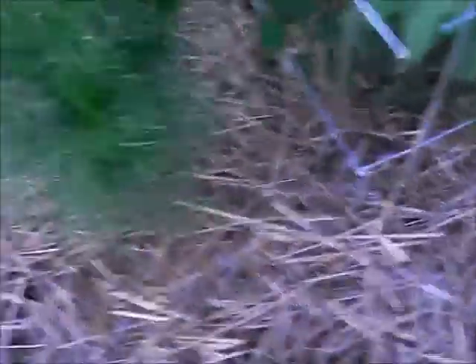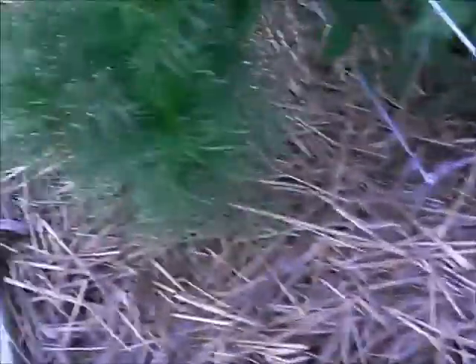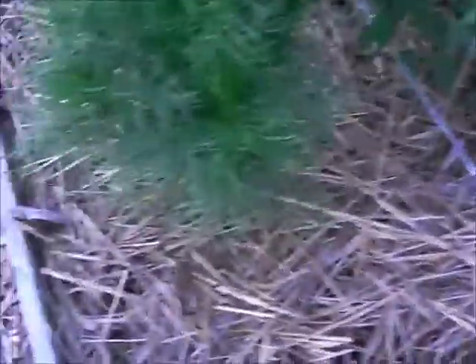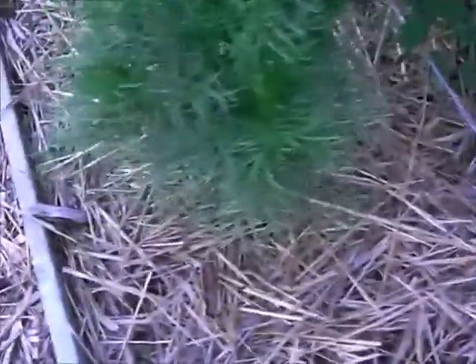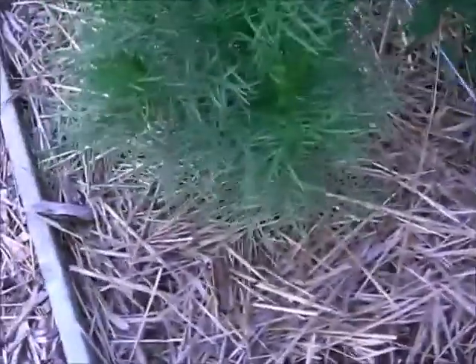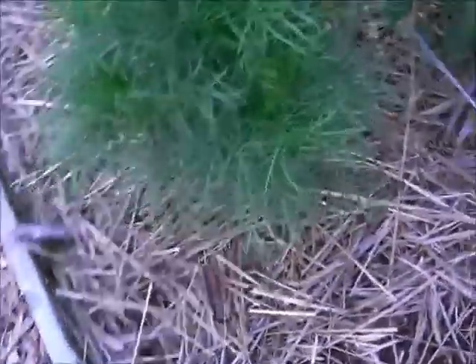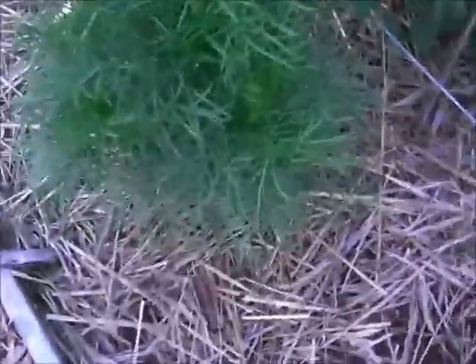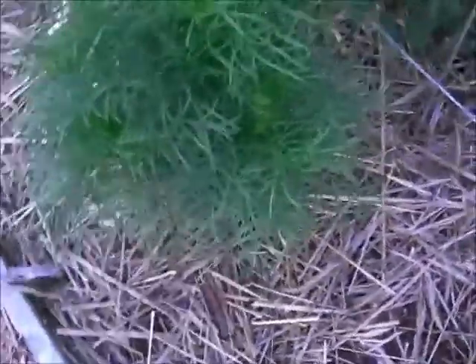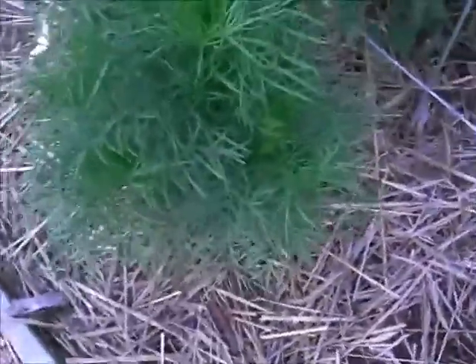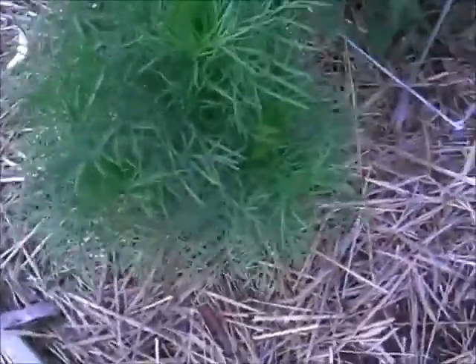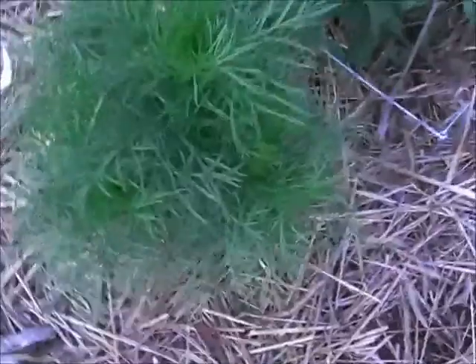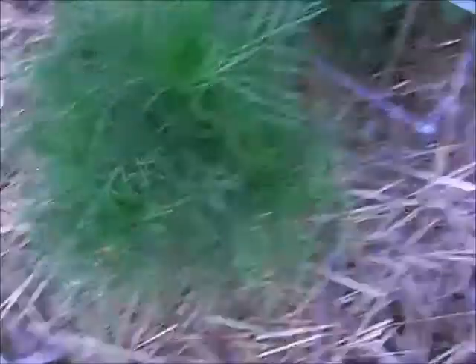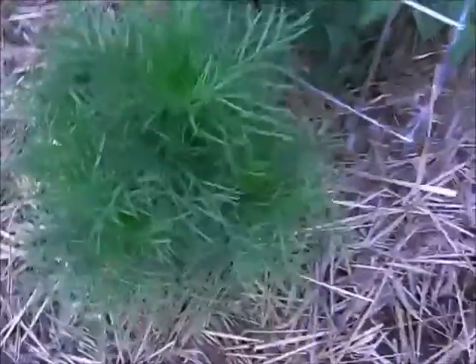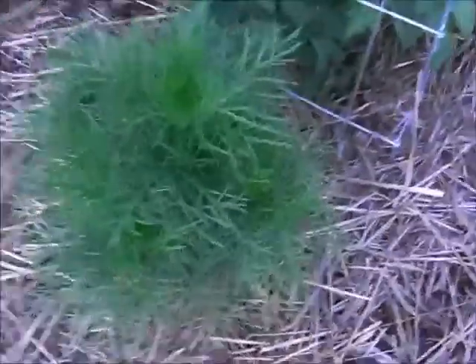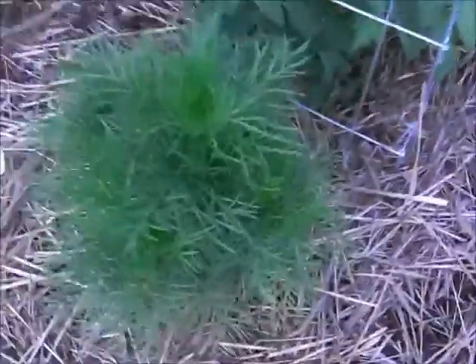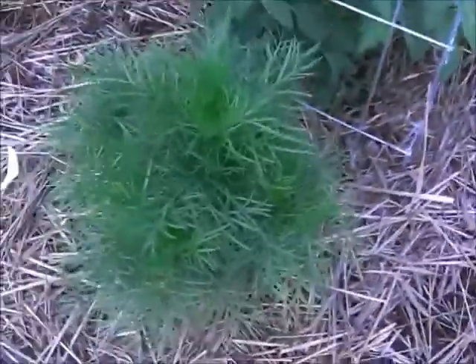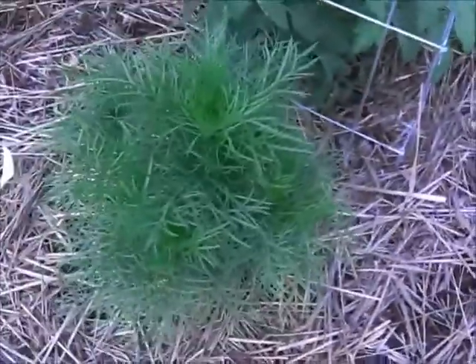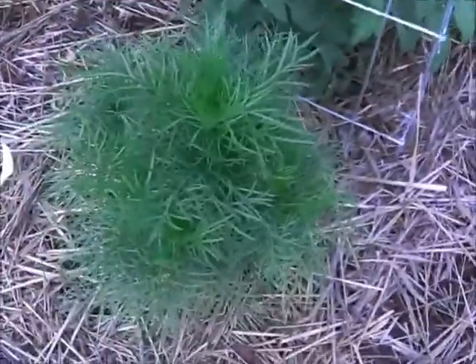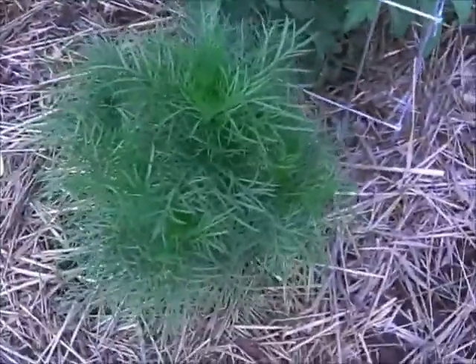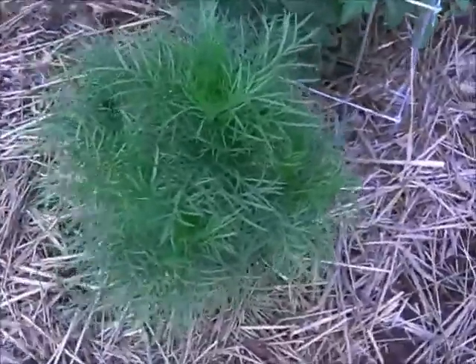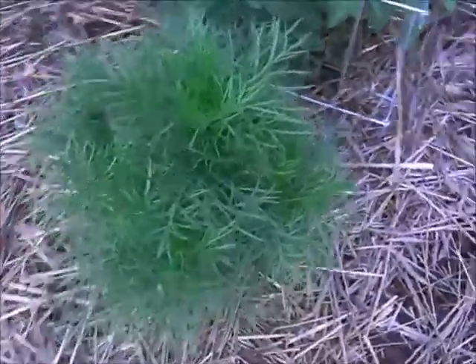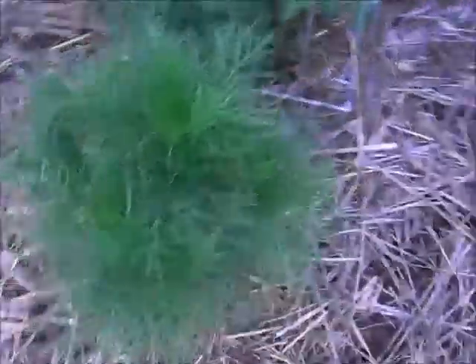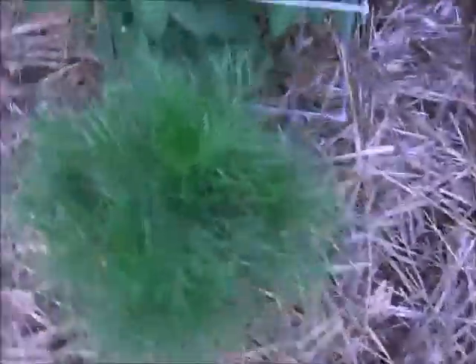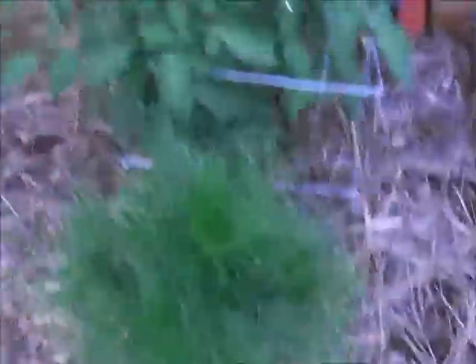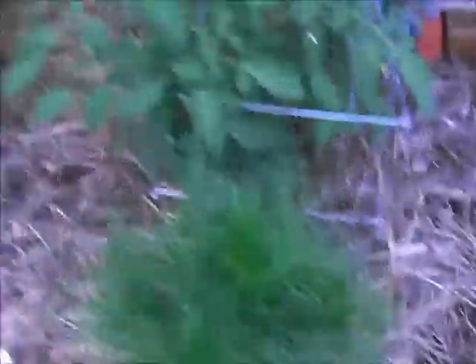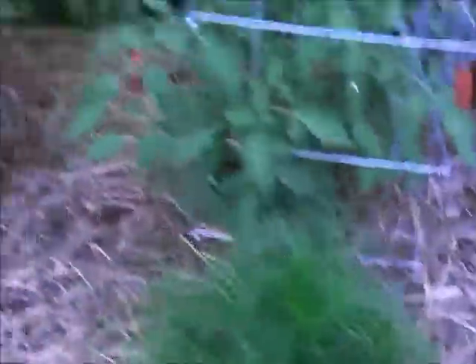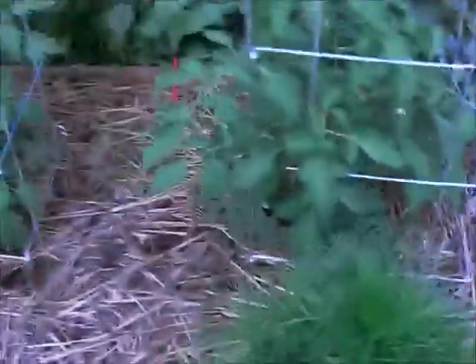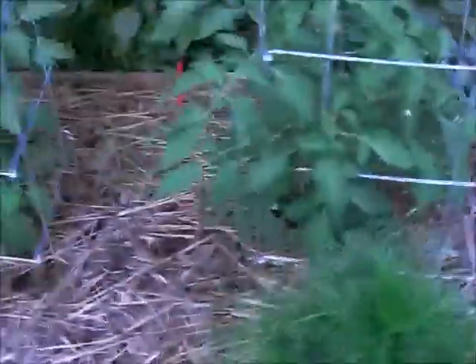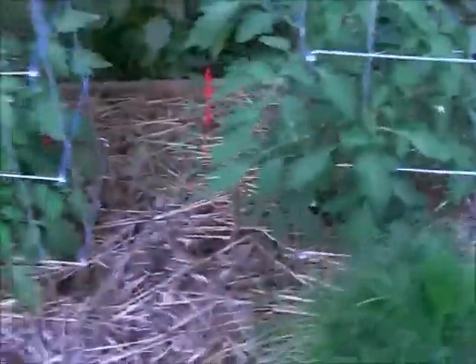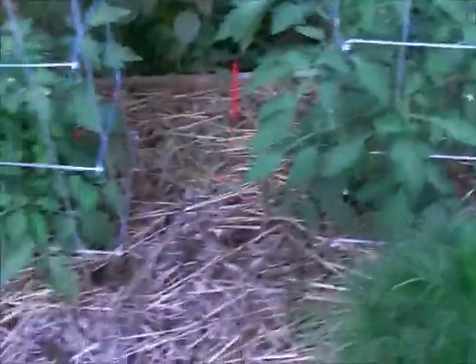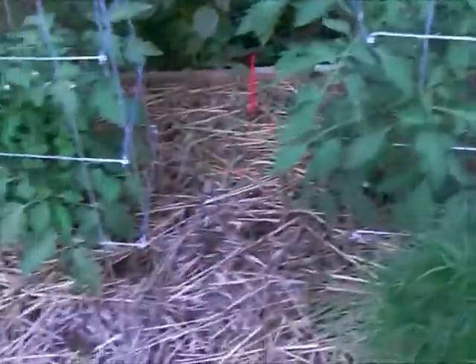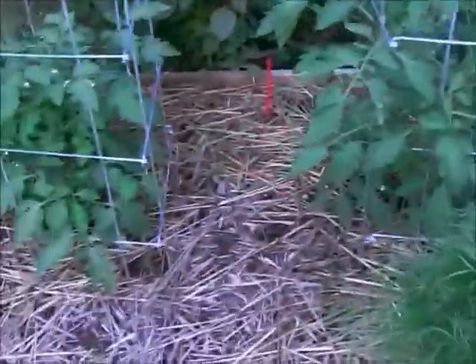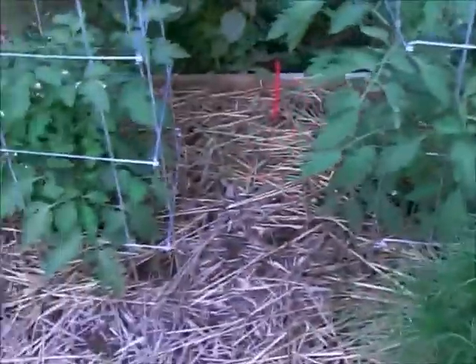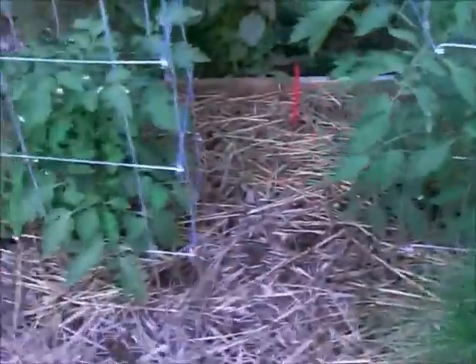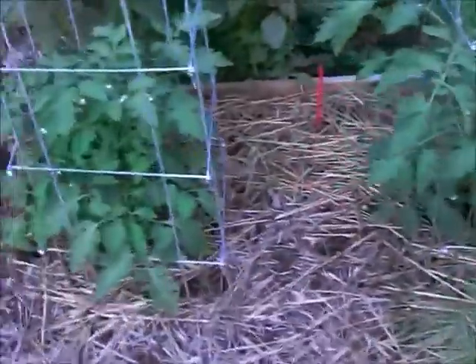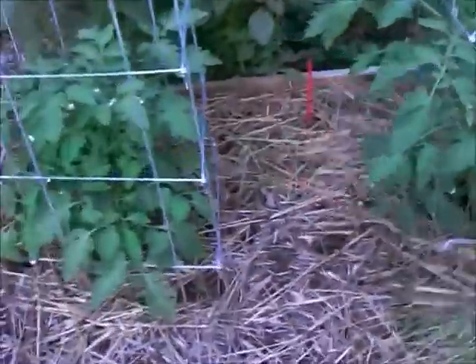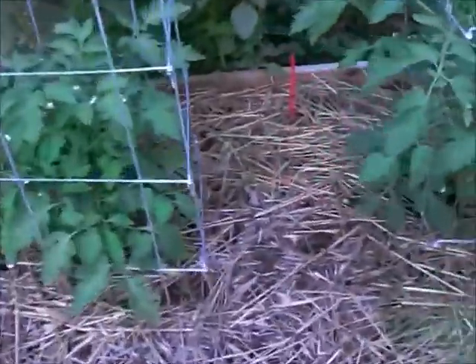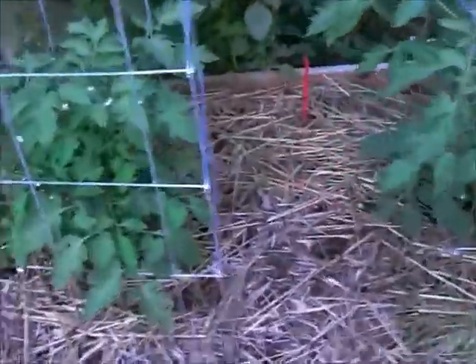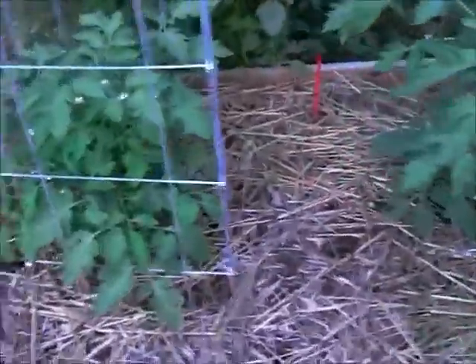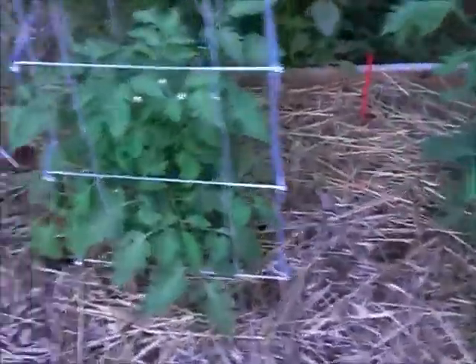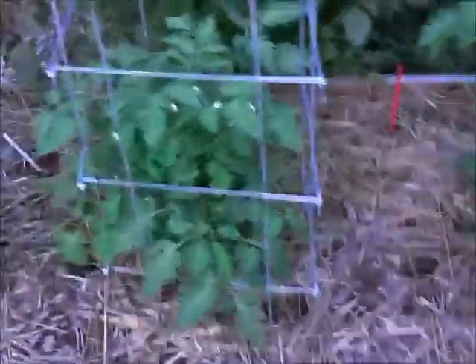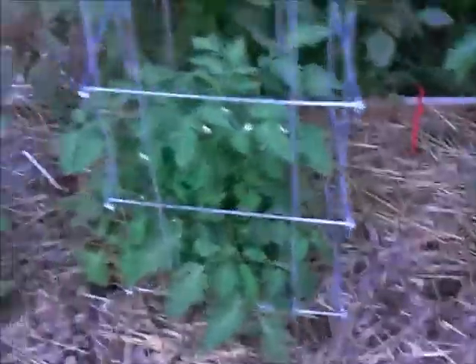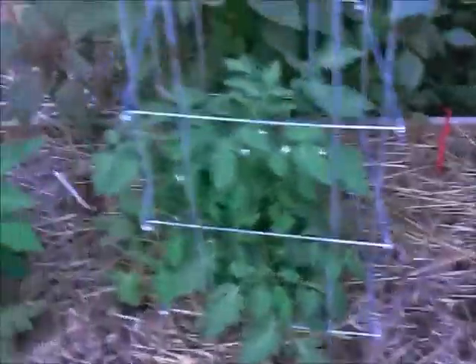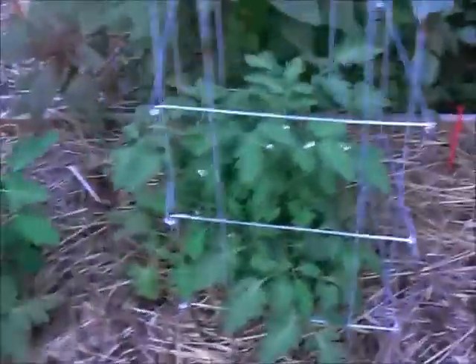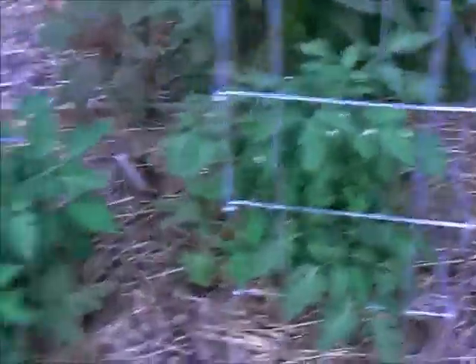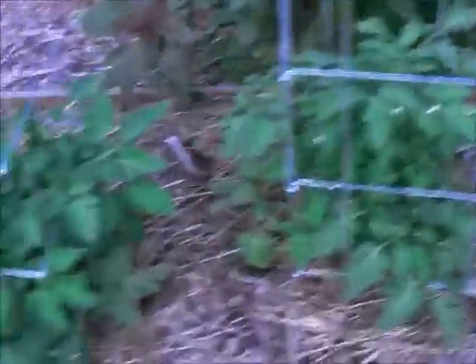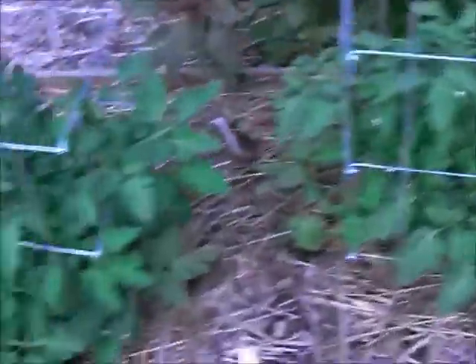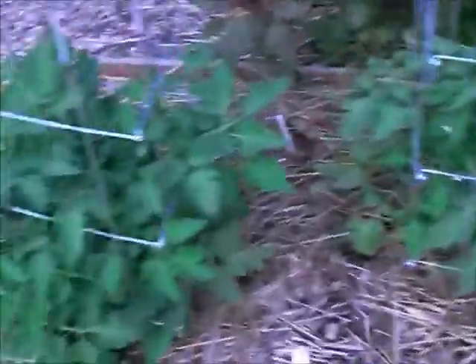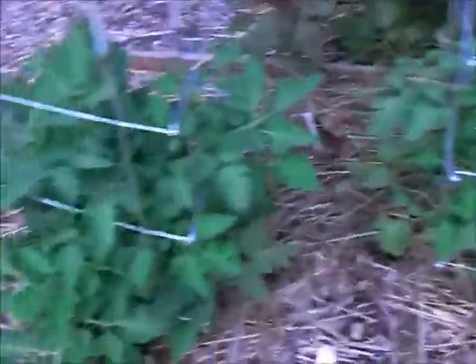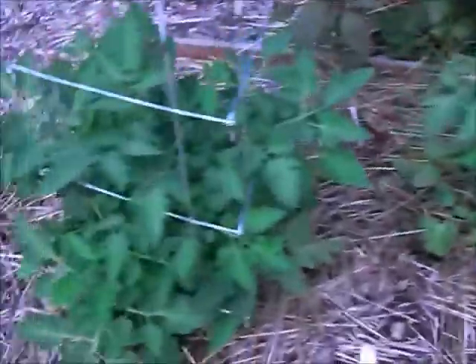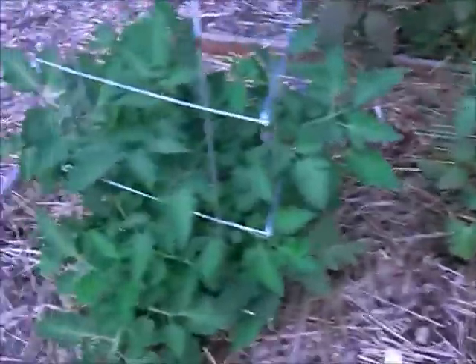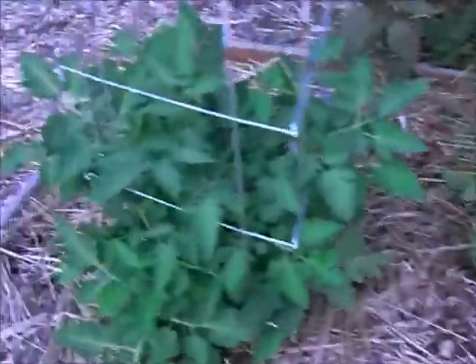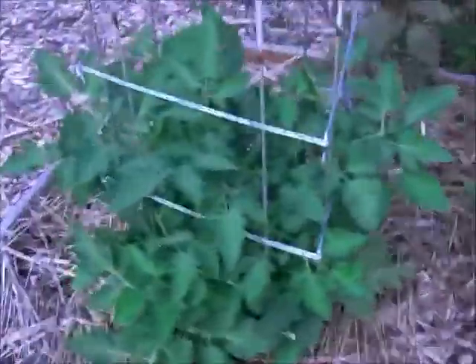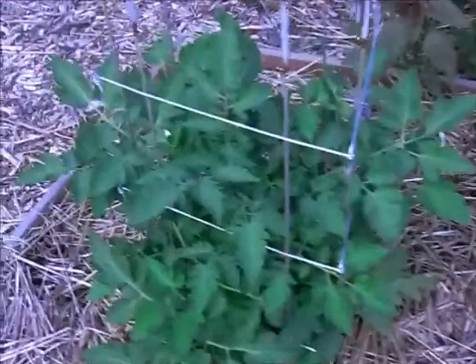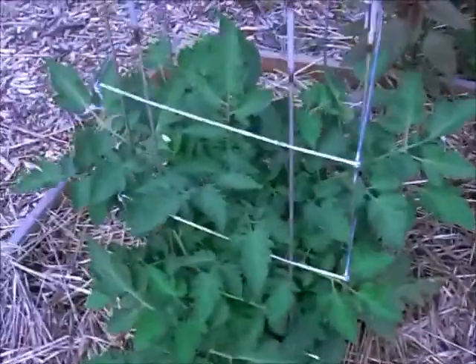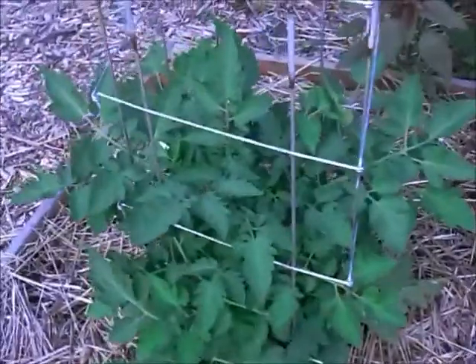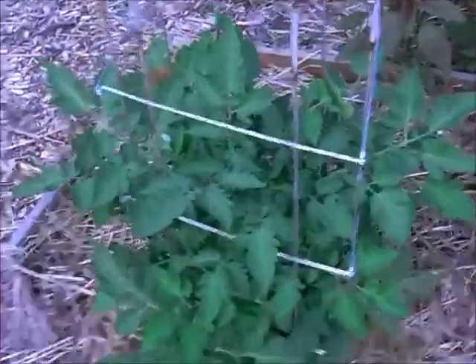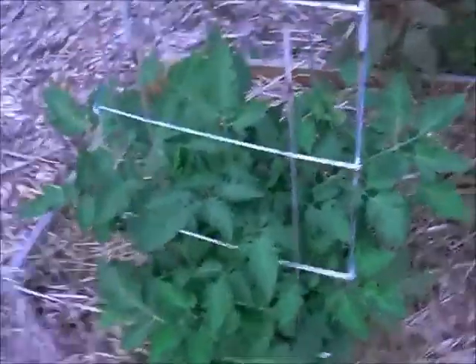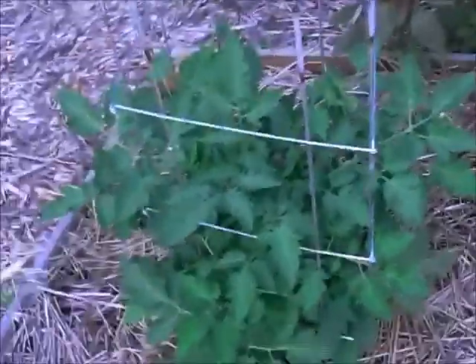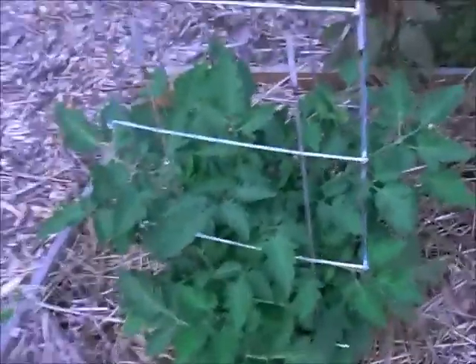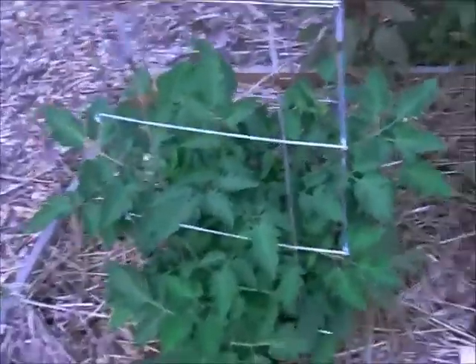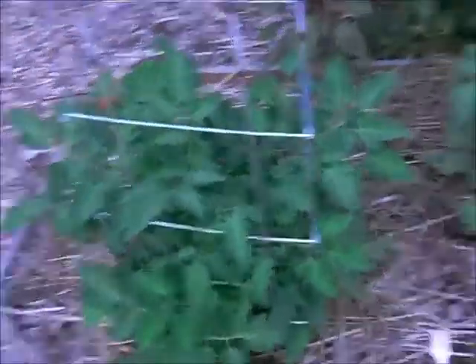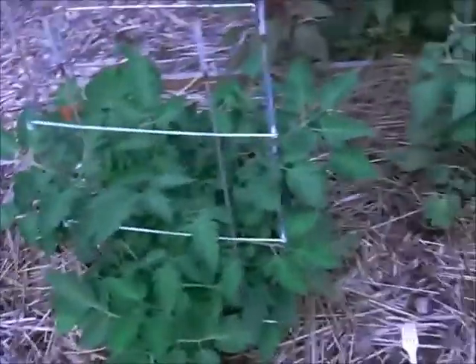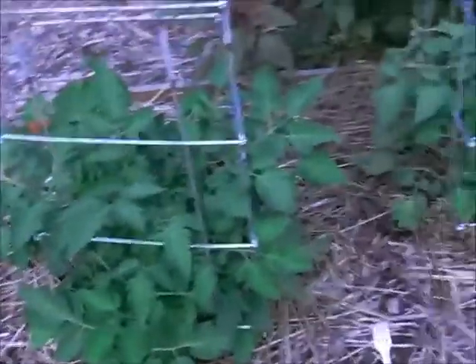A purple basil — isn't that beautiful? Cosmos, one of my favorite, favorite plants. Some tomatoes, and this is just bed one.